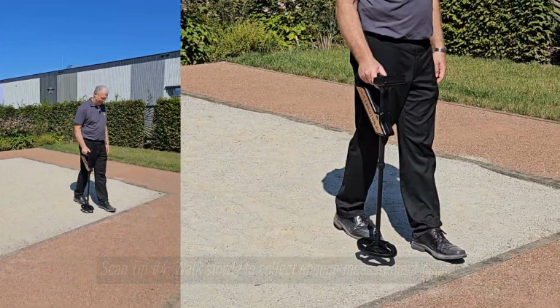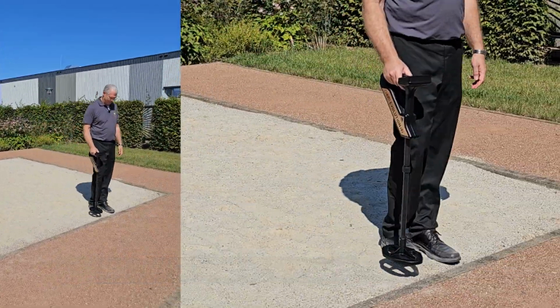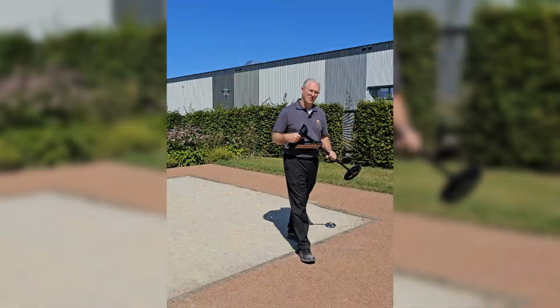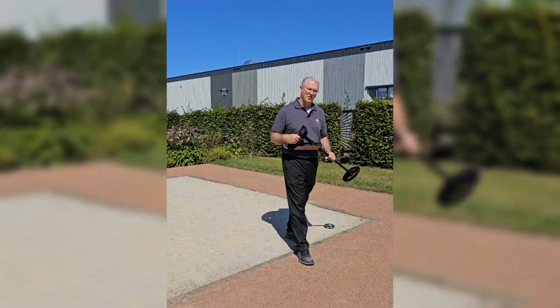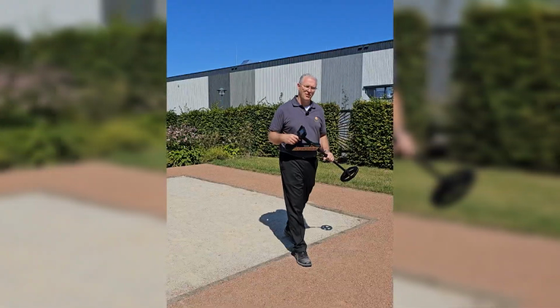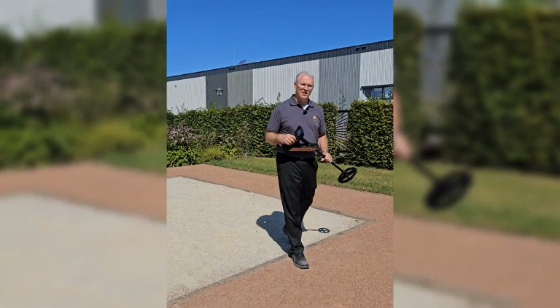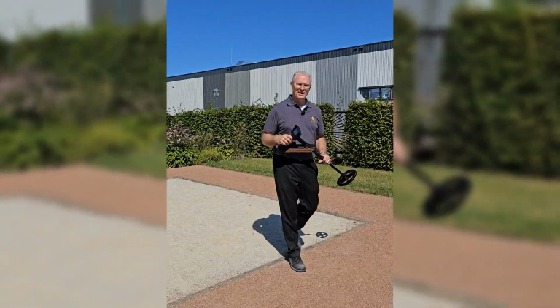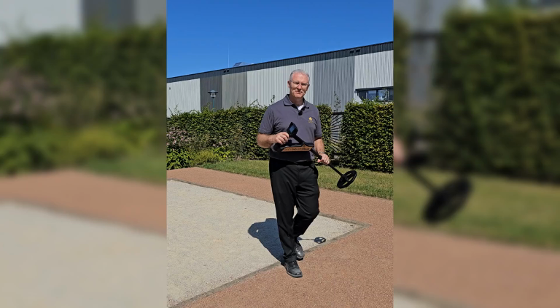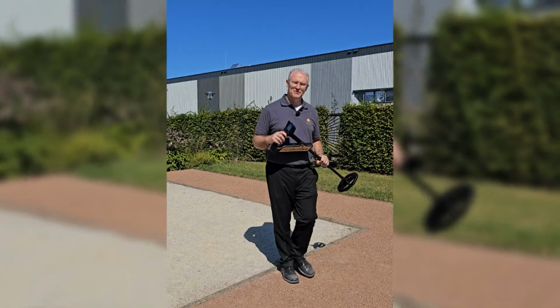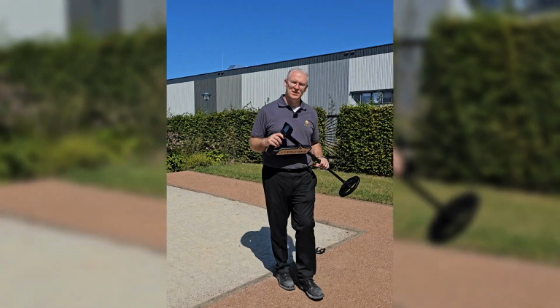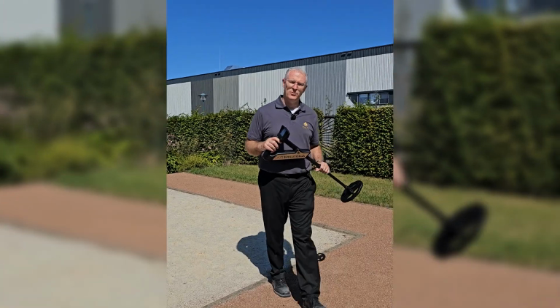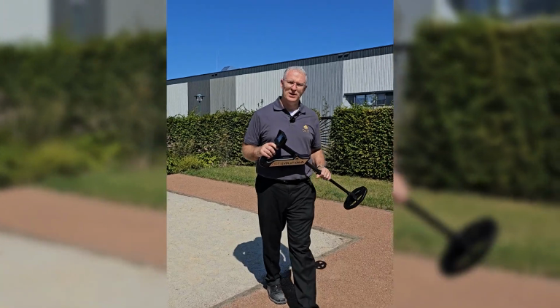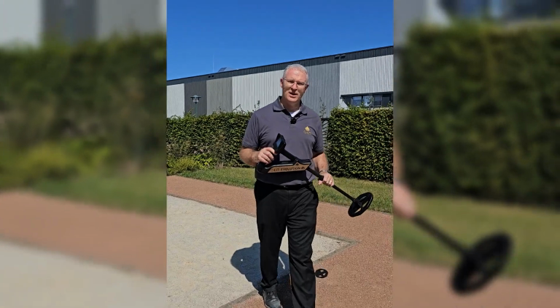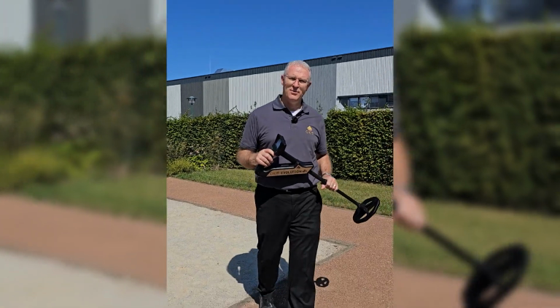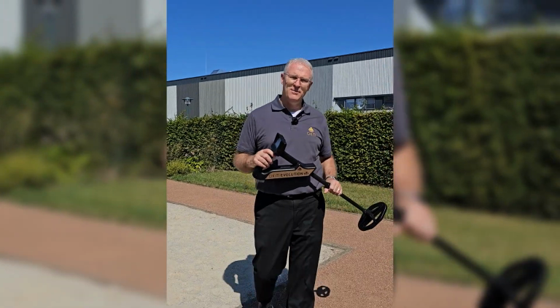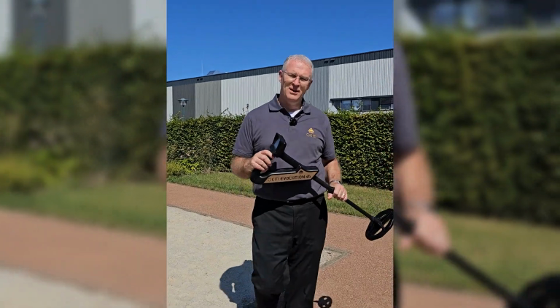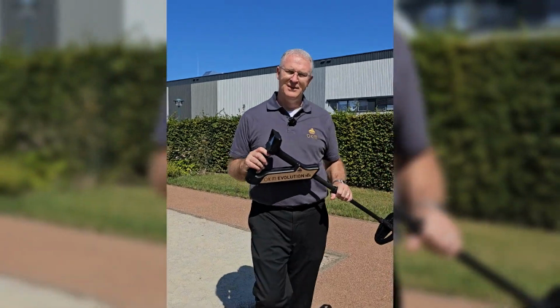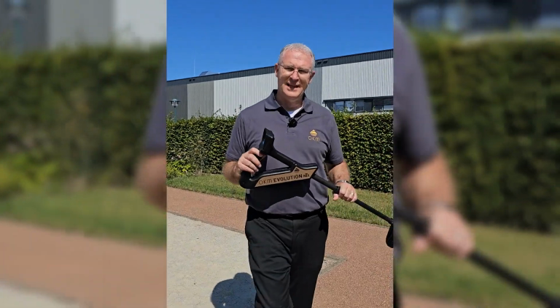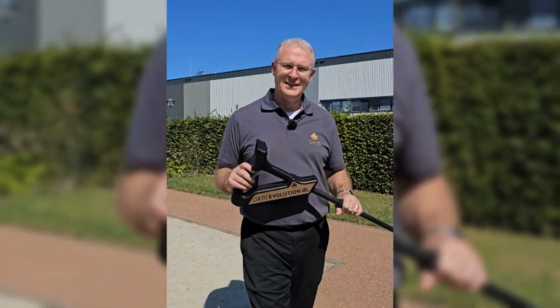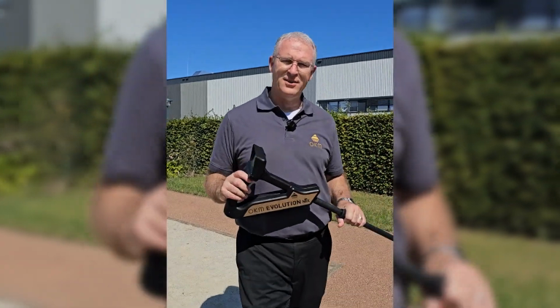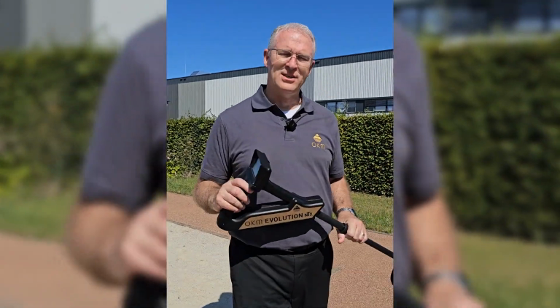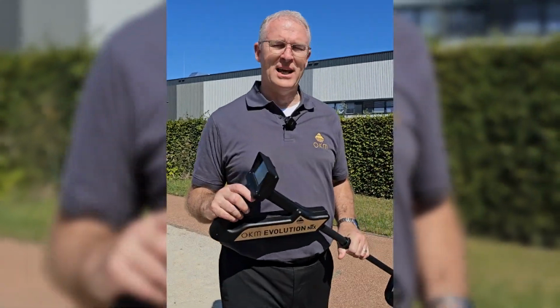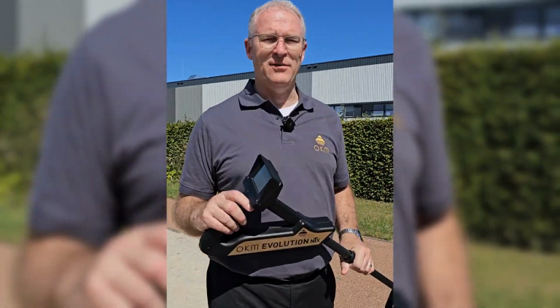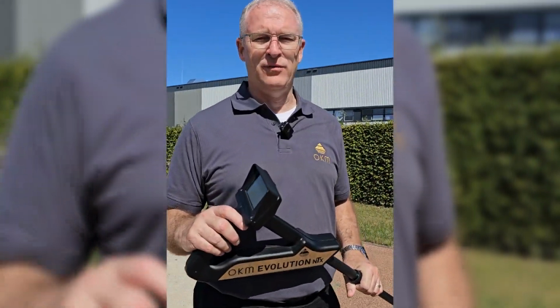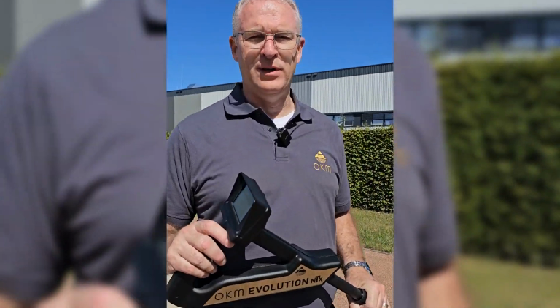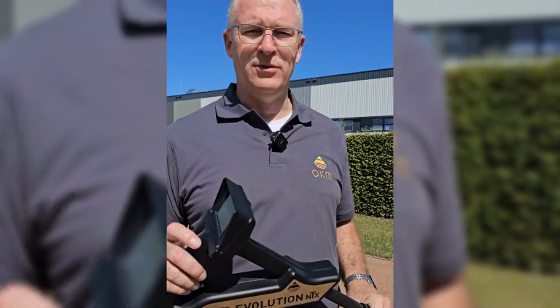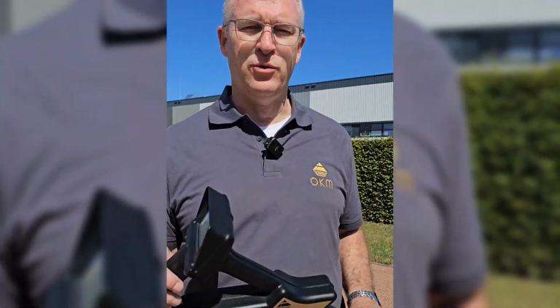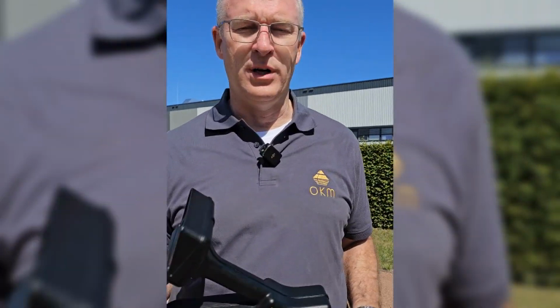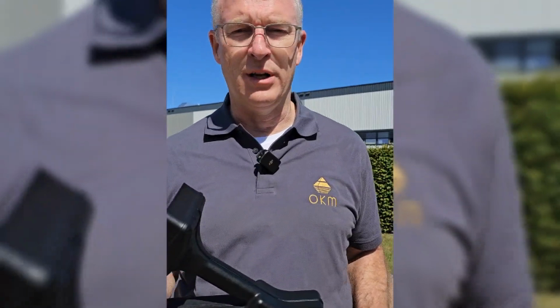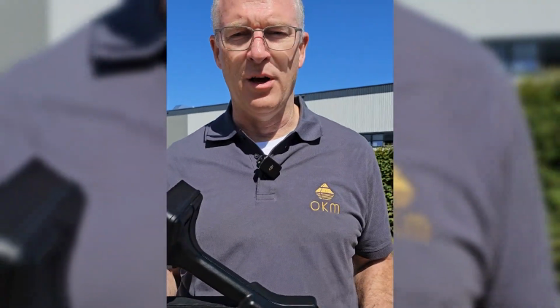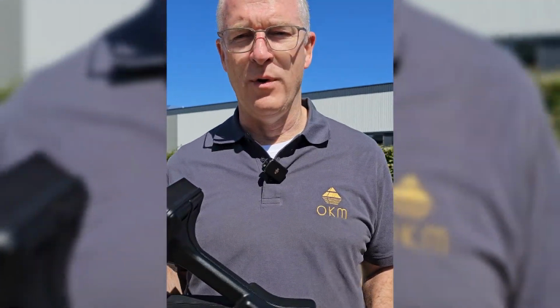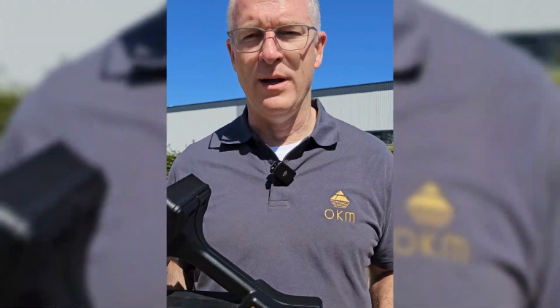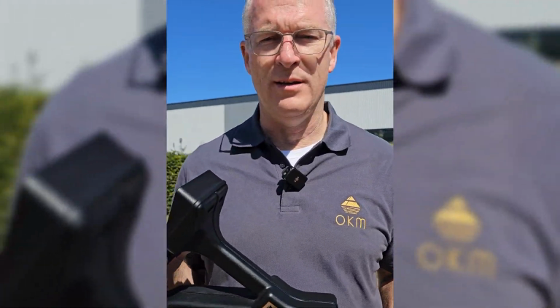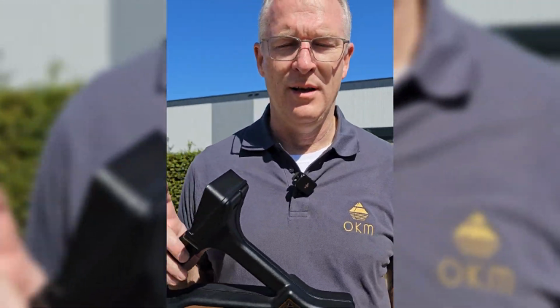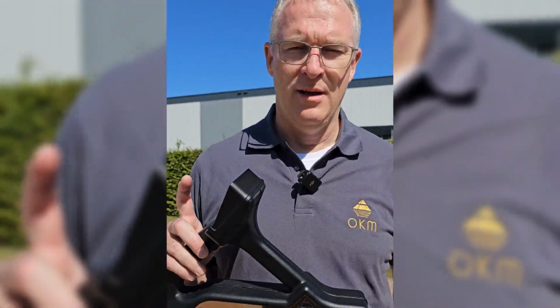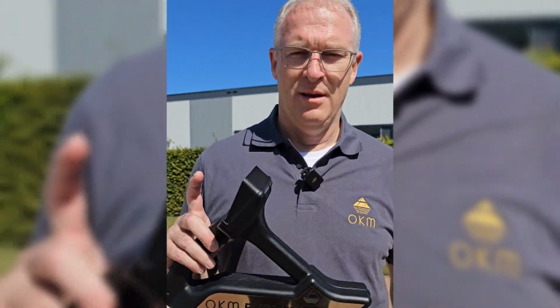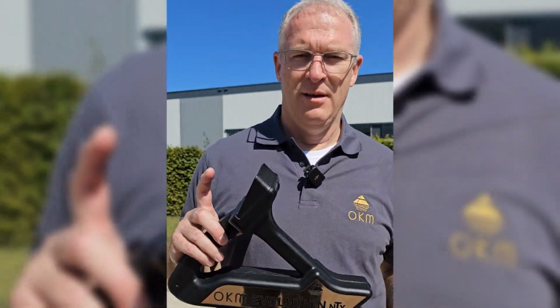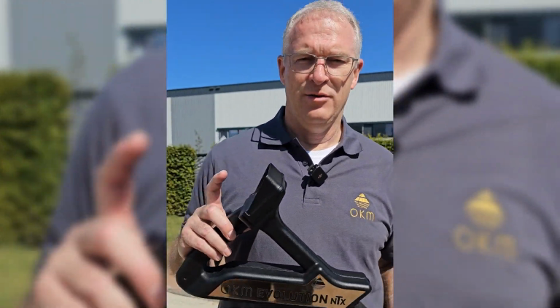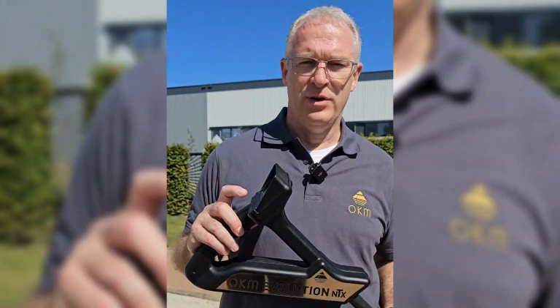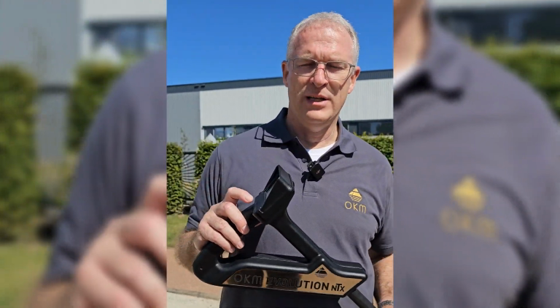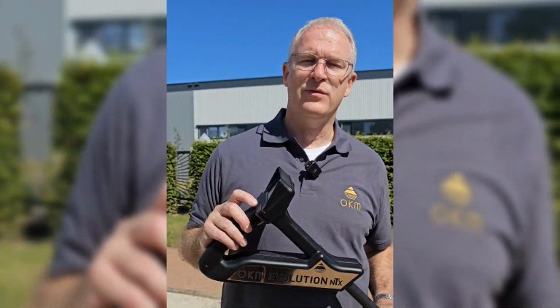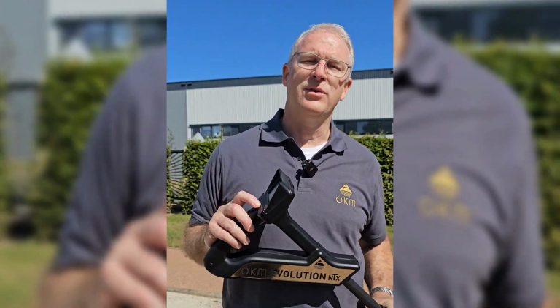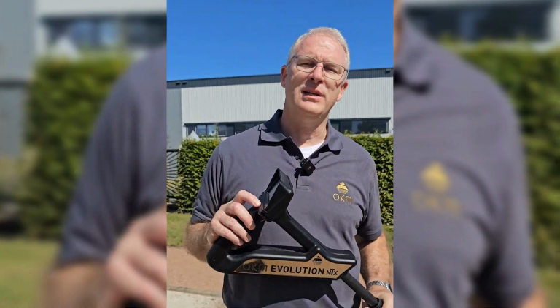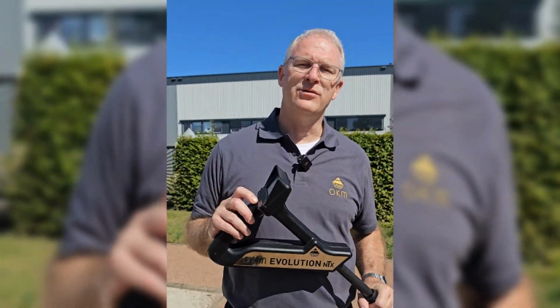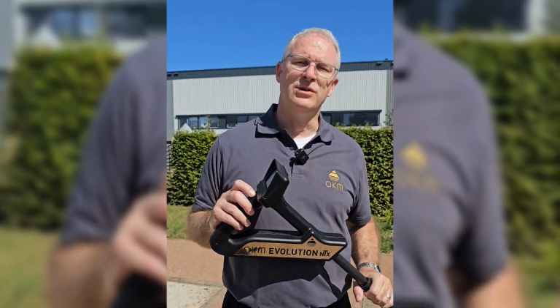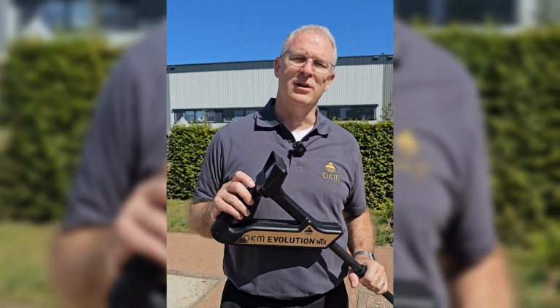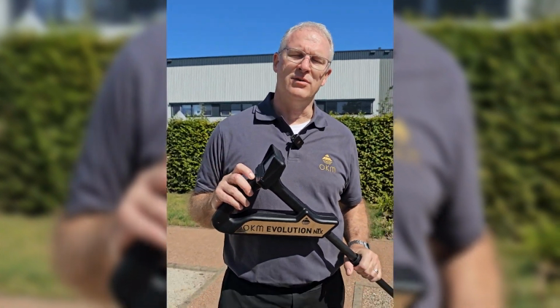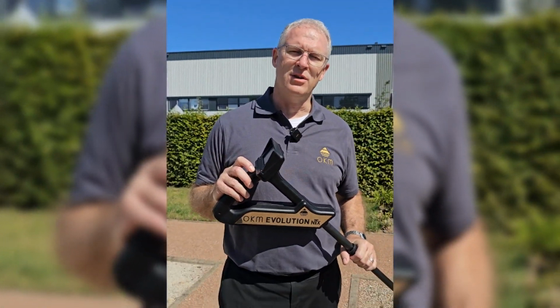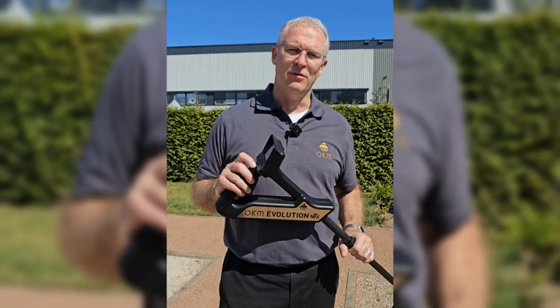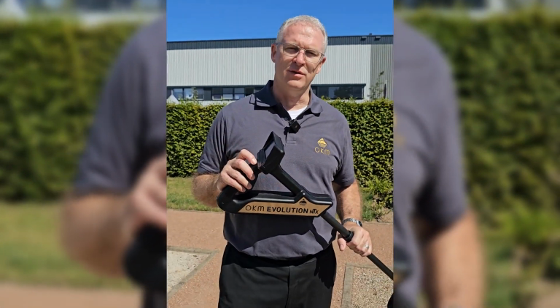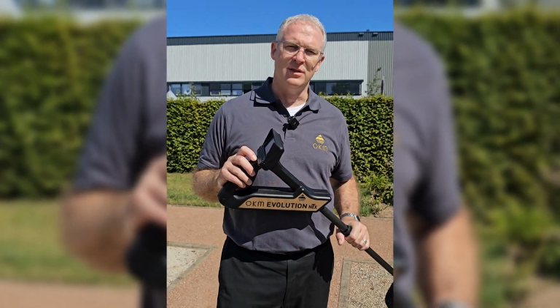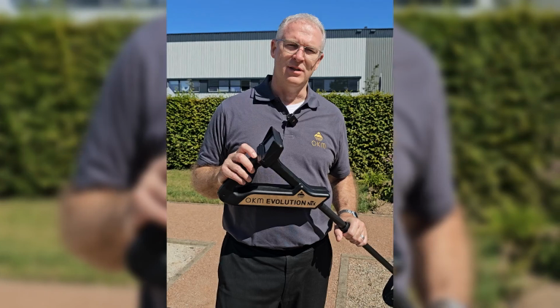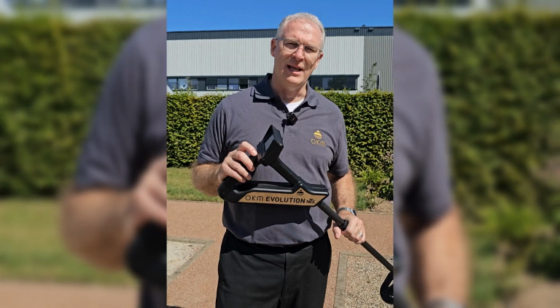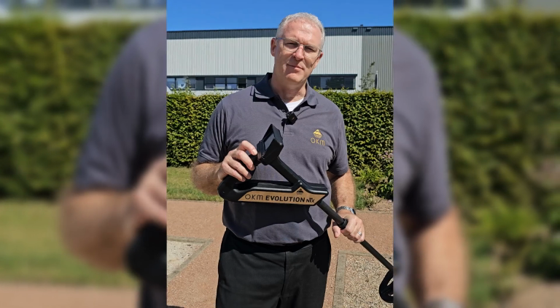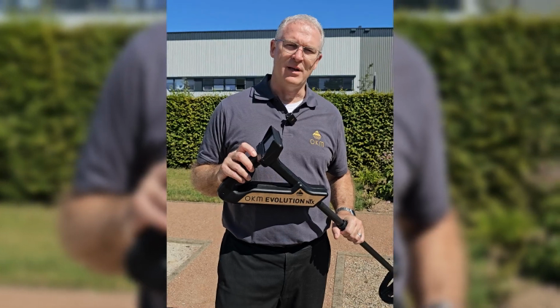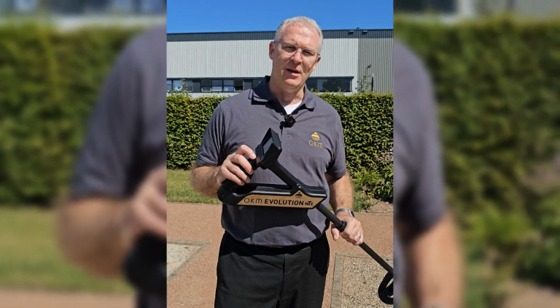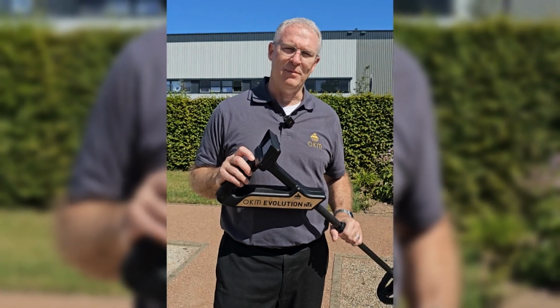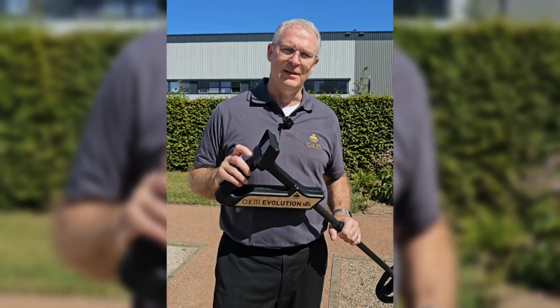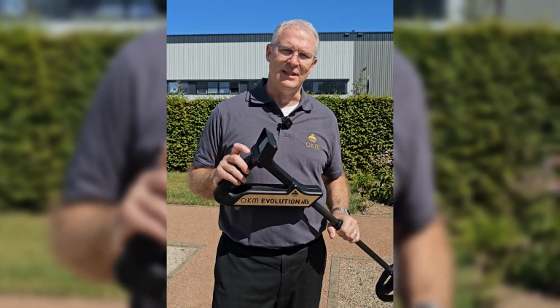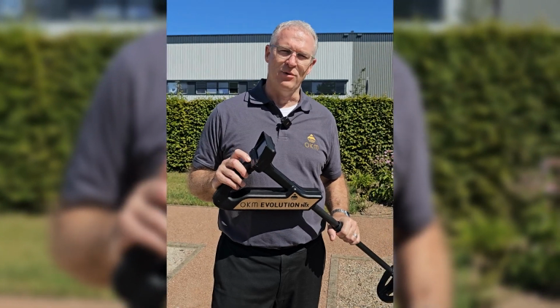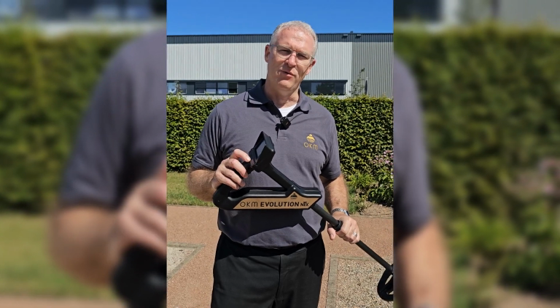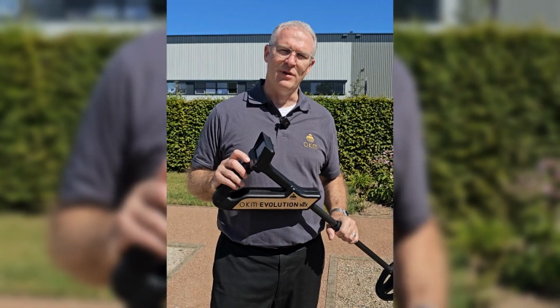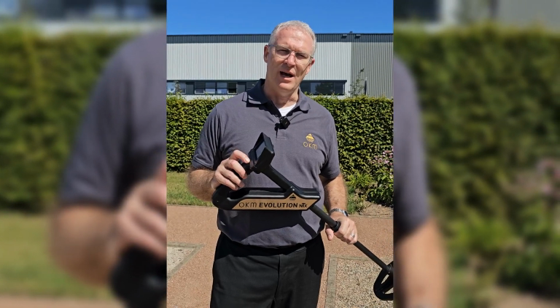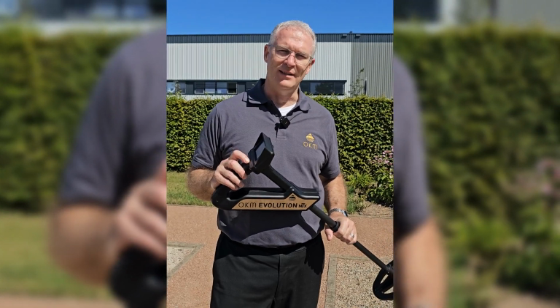All right, there we go — that's our scan field. We're going to go in, transfer these results over to the laptop, and see what we've got.